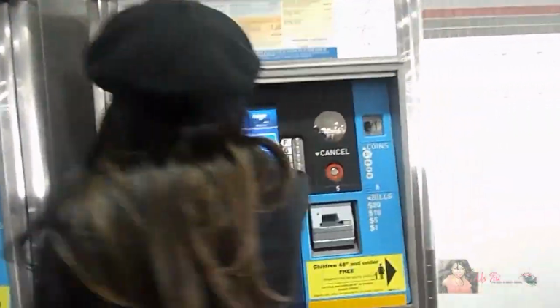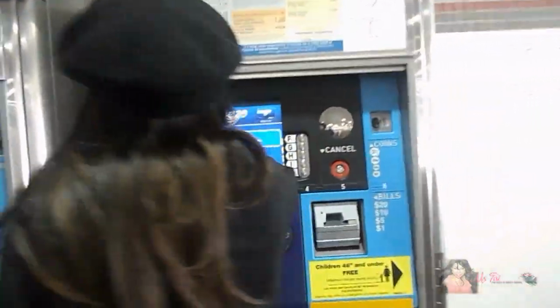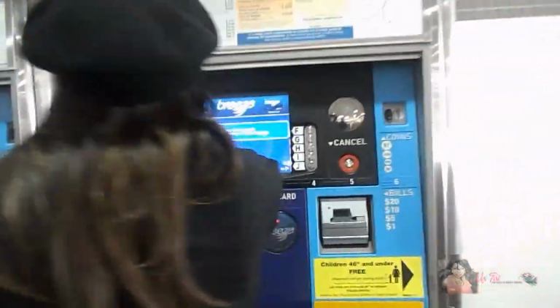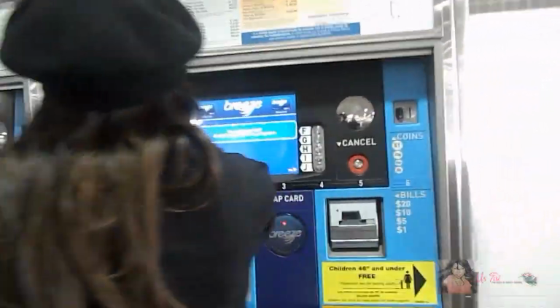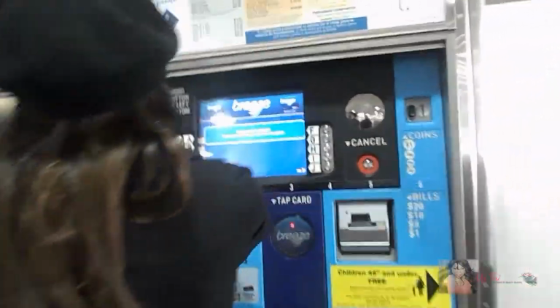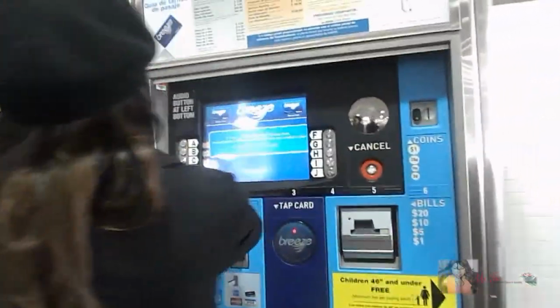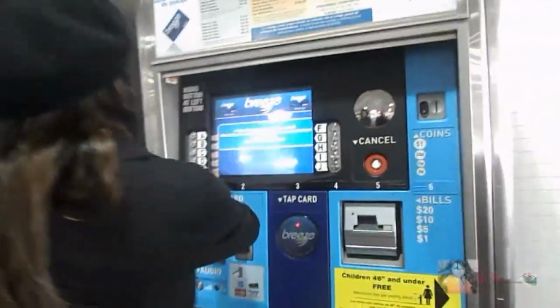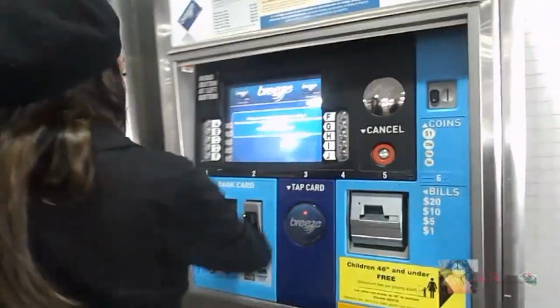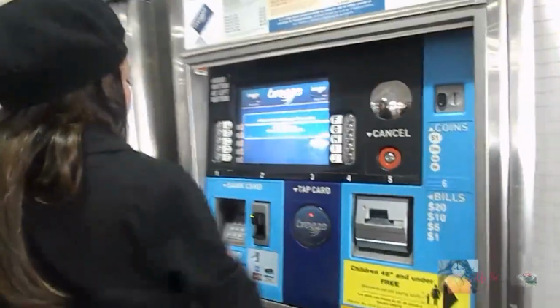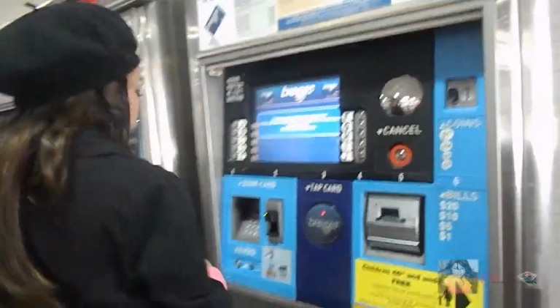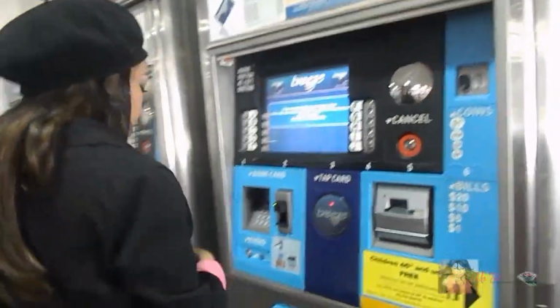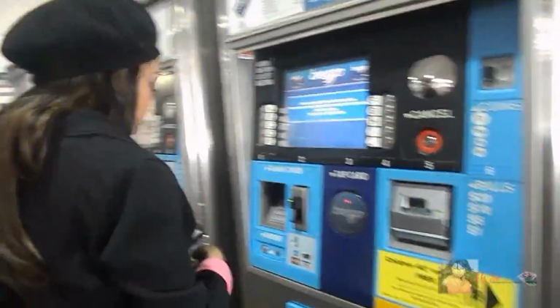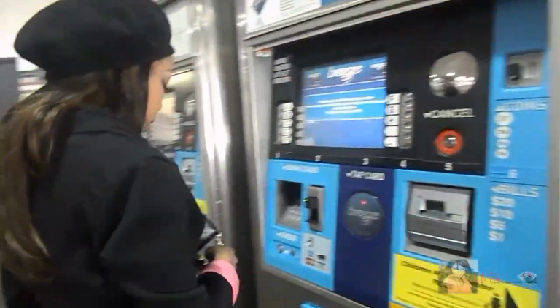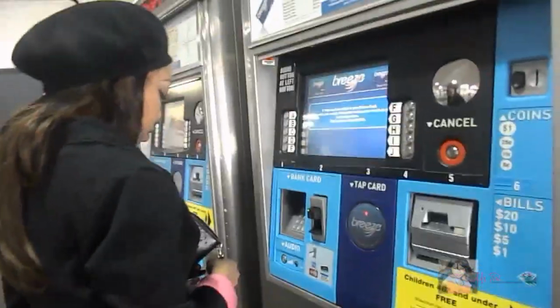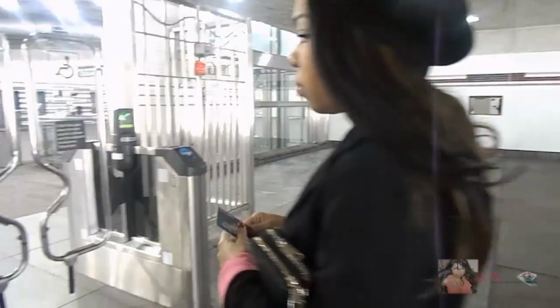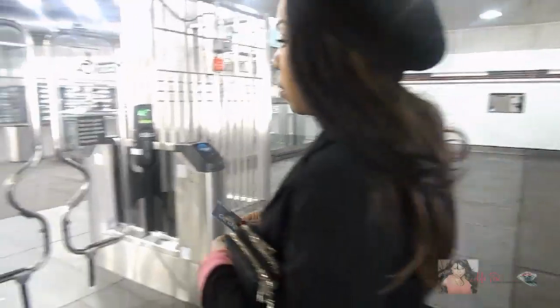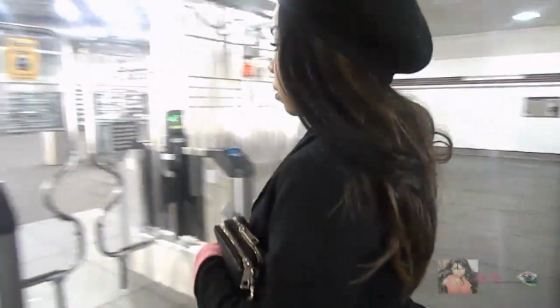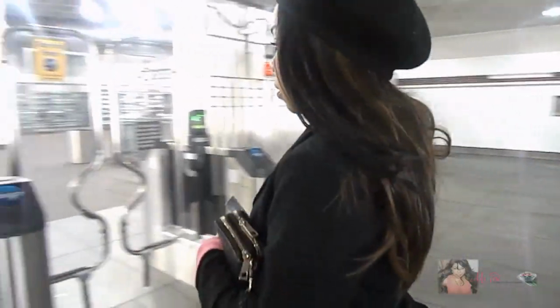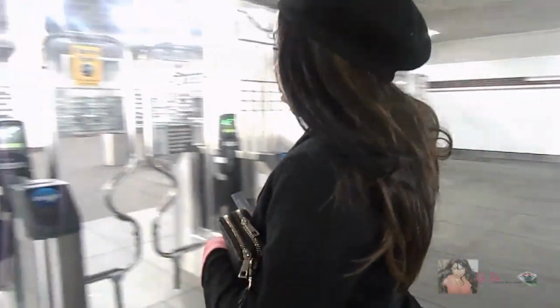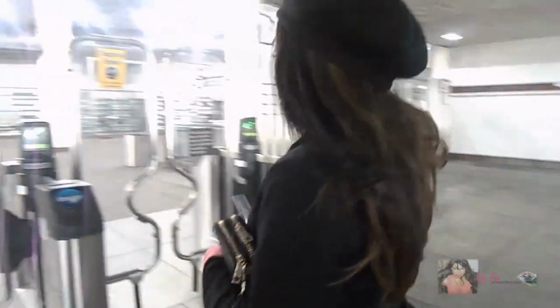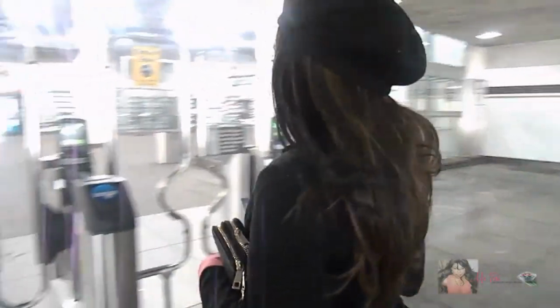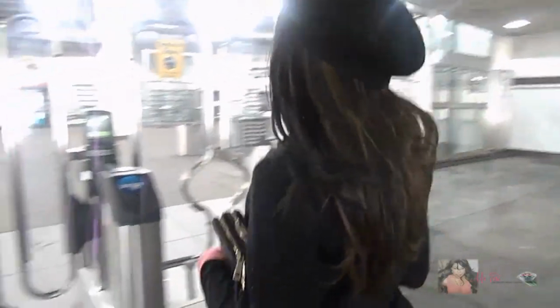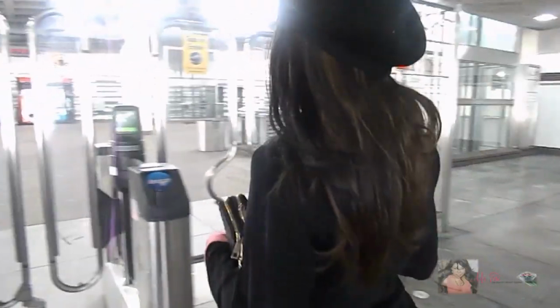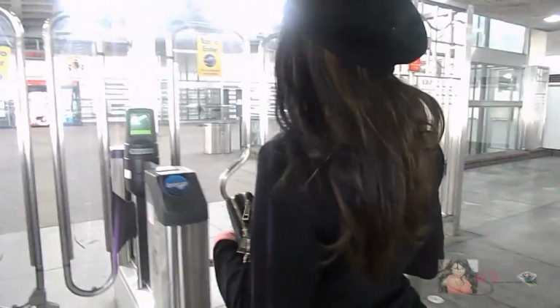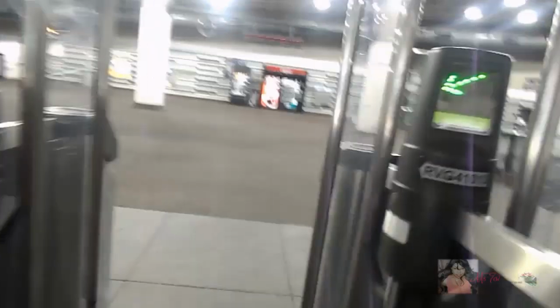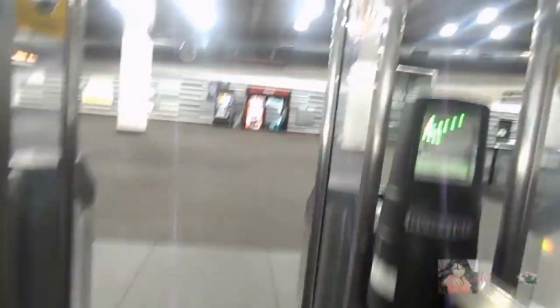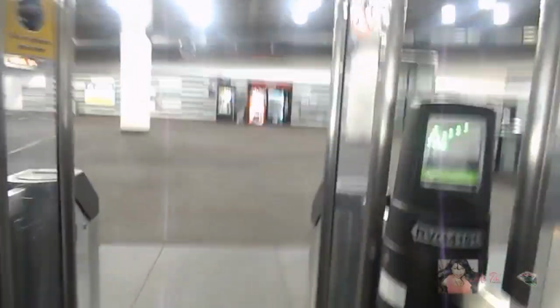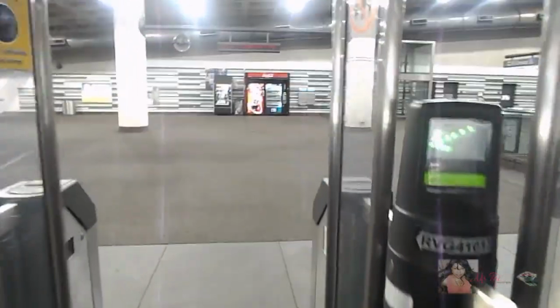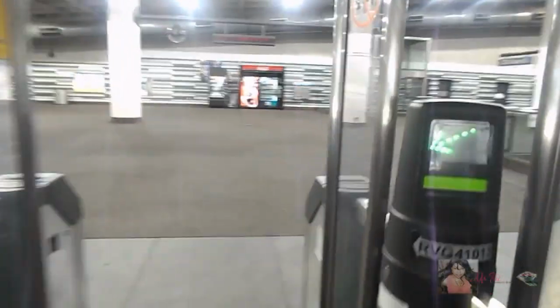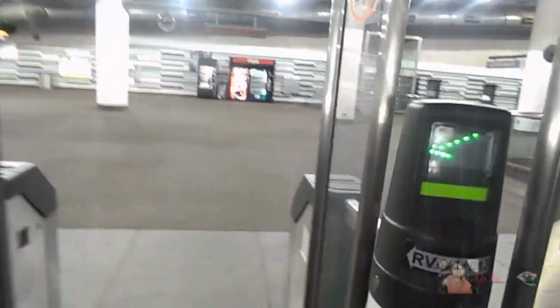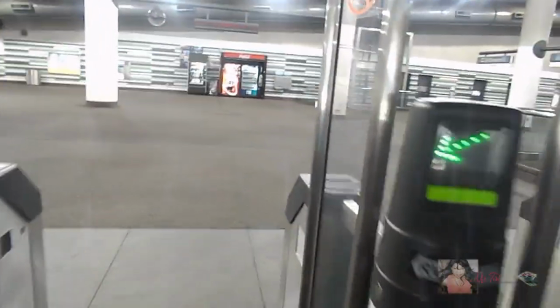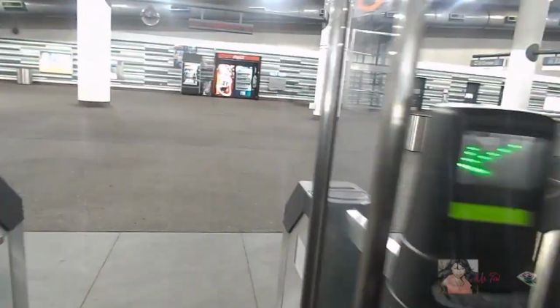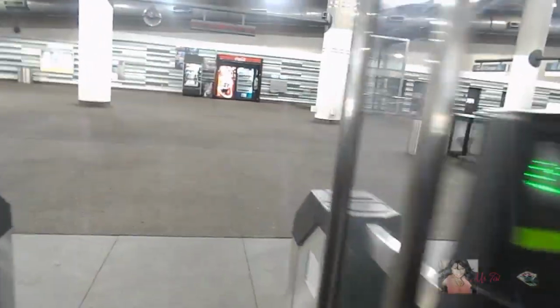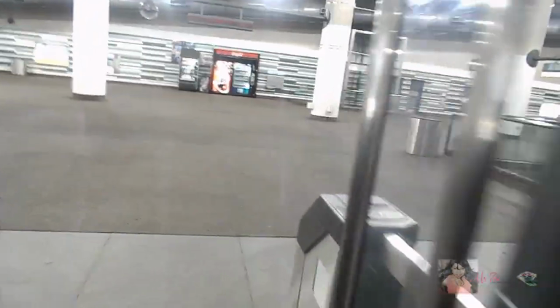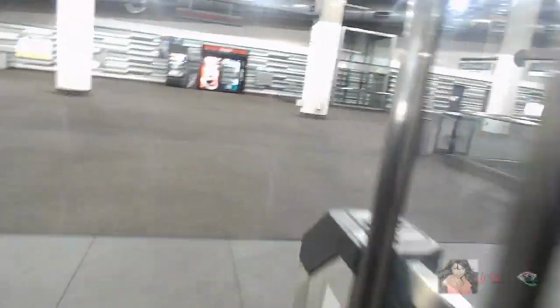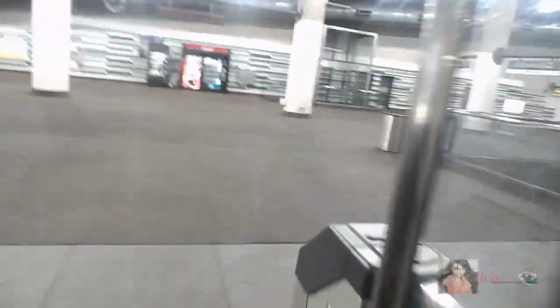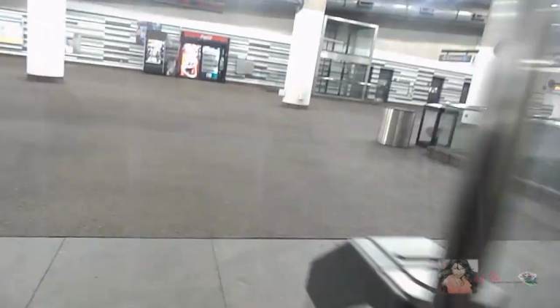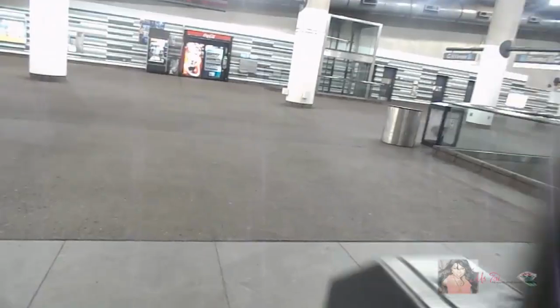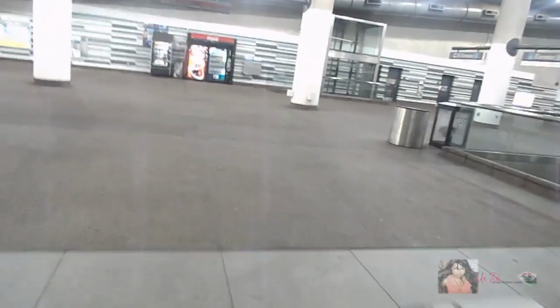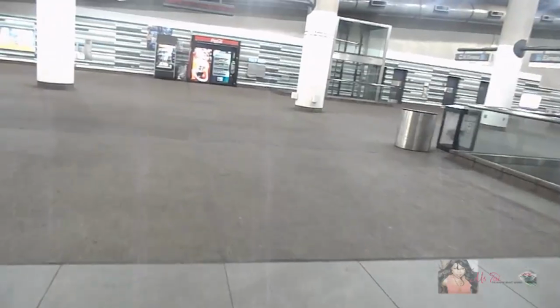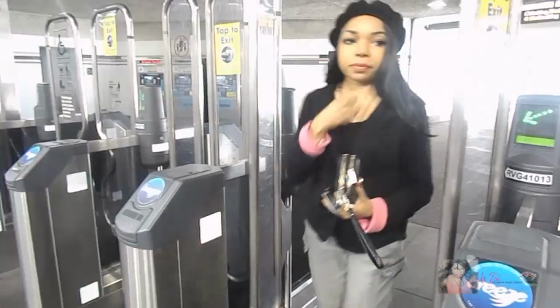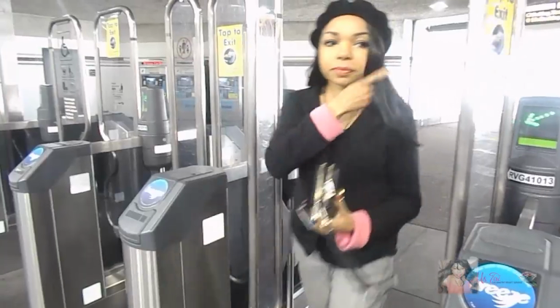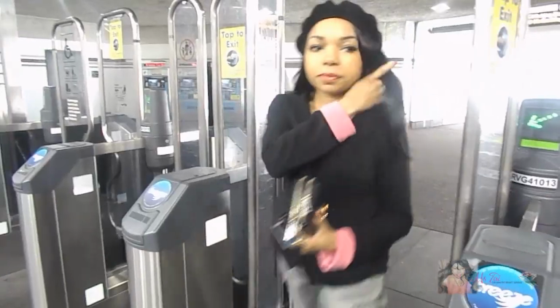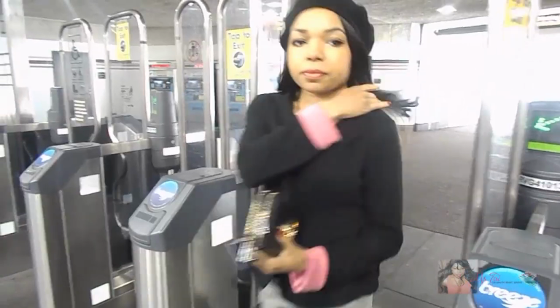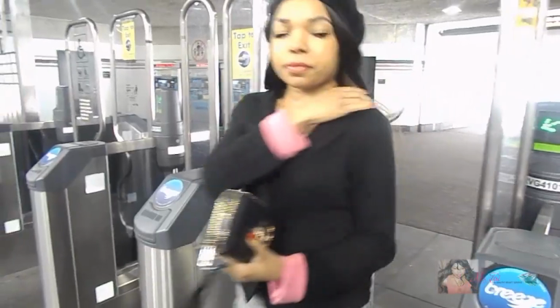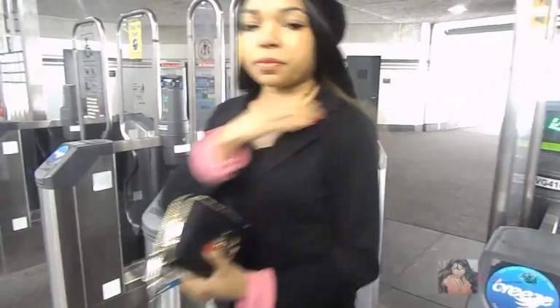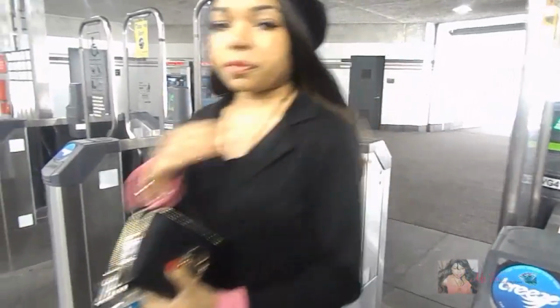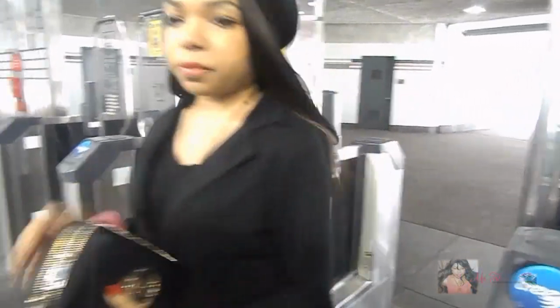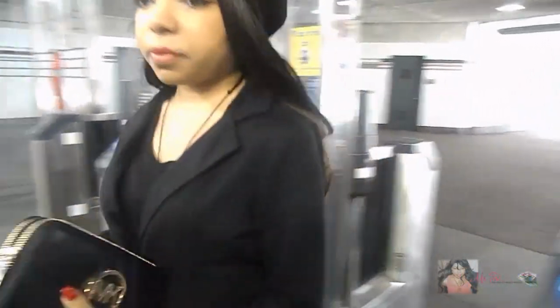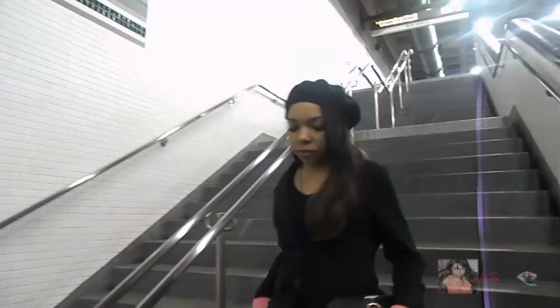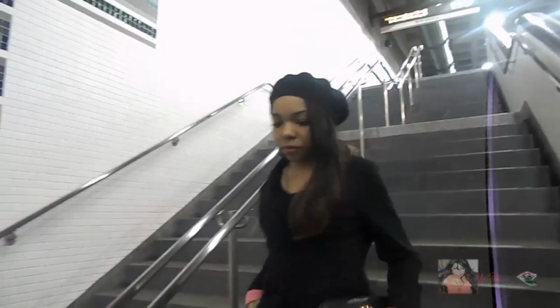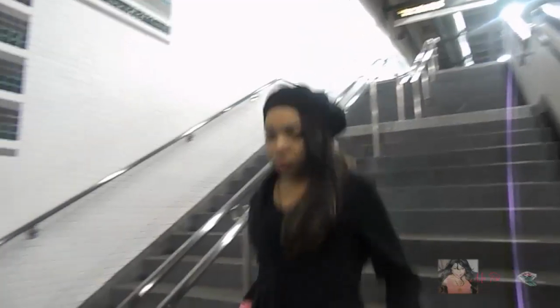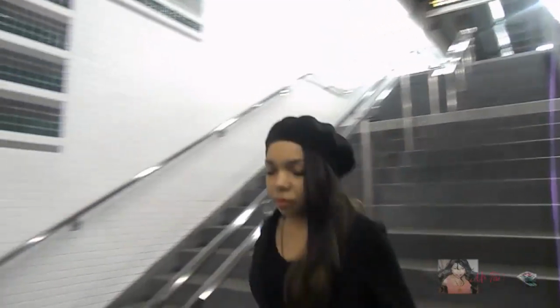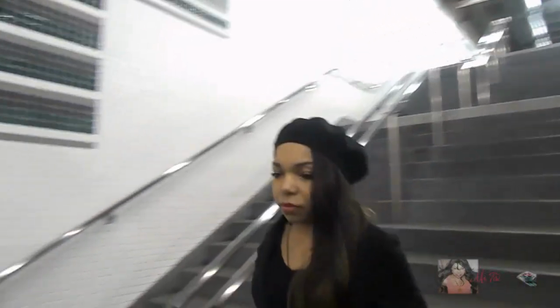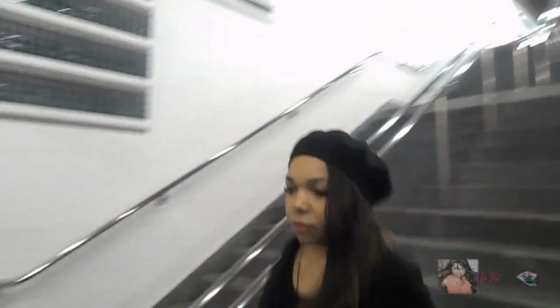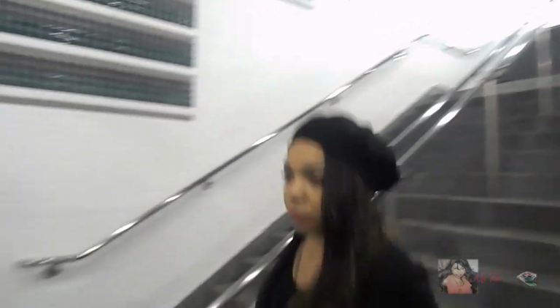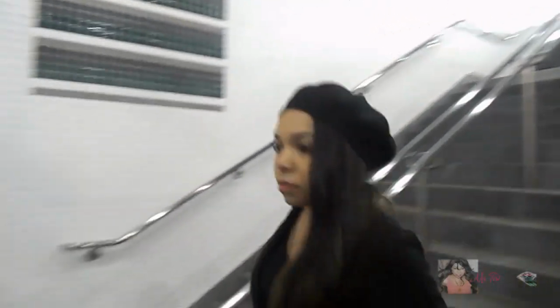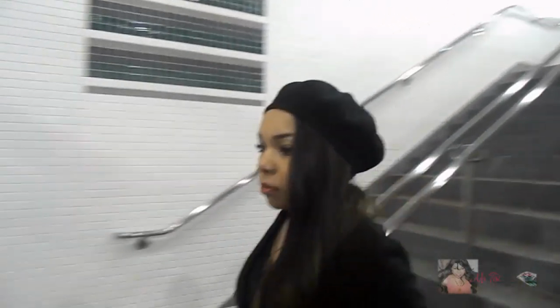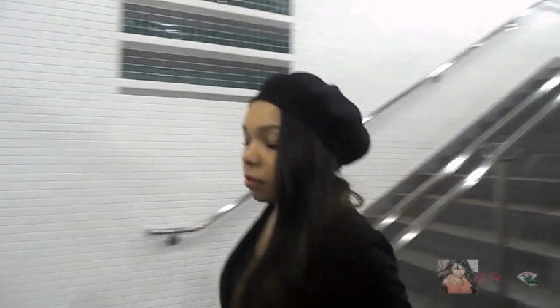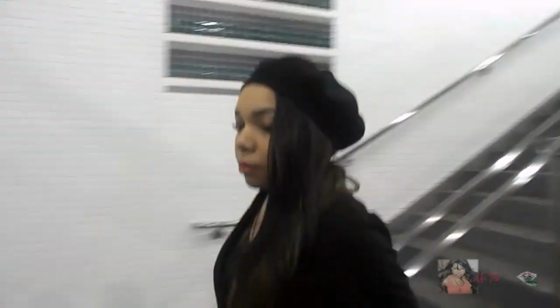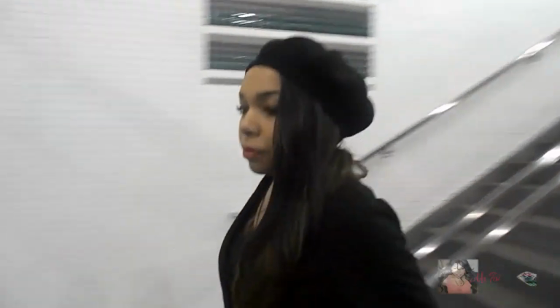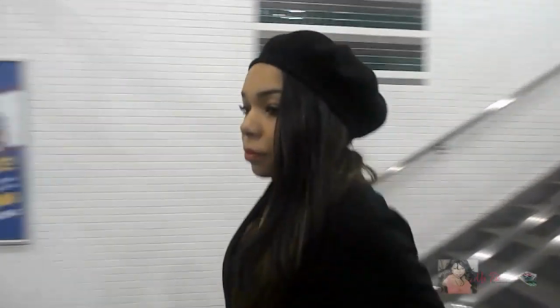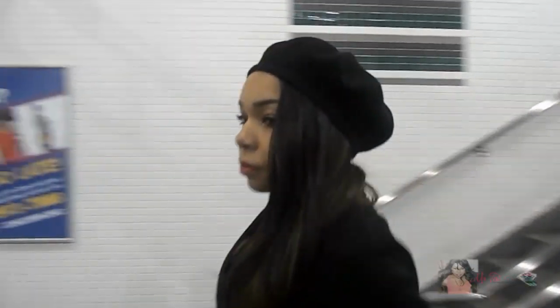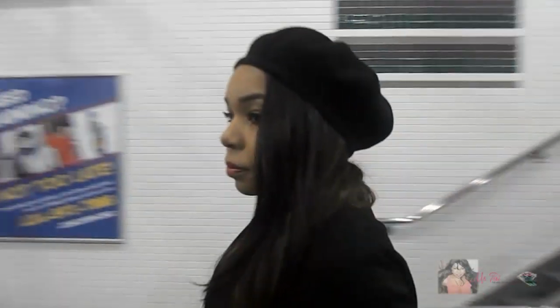Yes, I am taking the train to the market today. Since the accident, I have not been back behind the wheel again, so I'm just not ready for that yet.